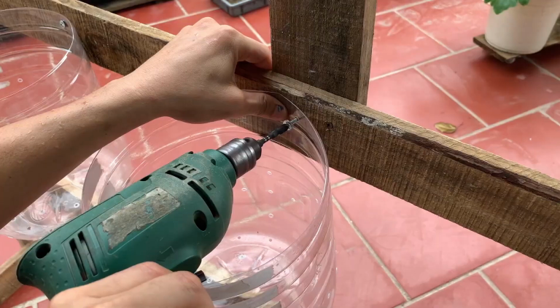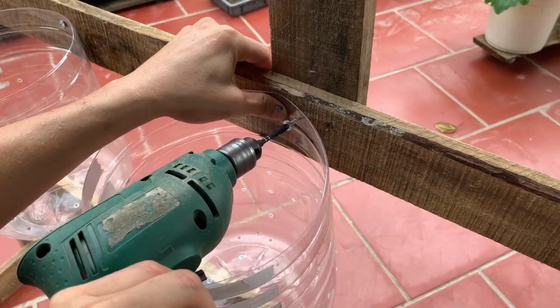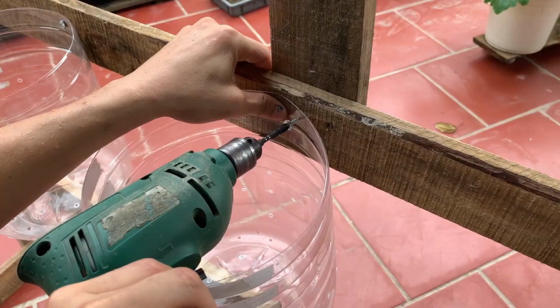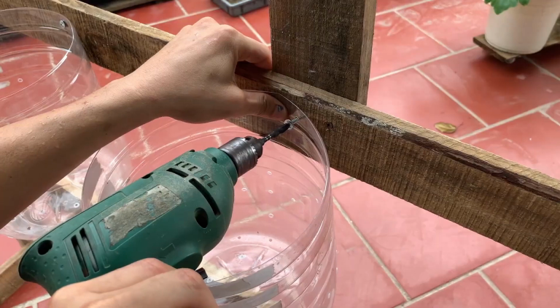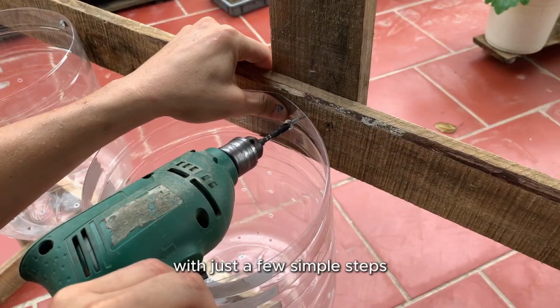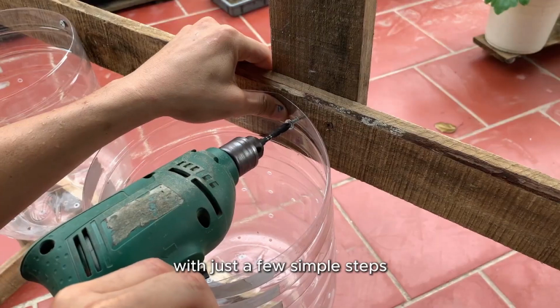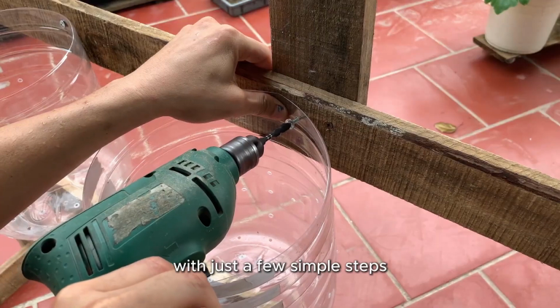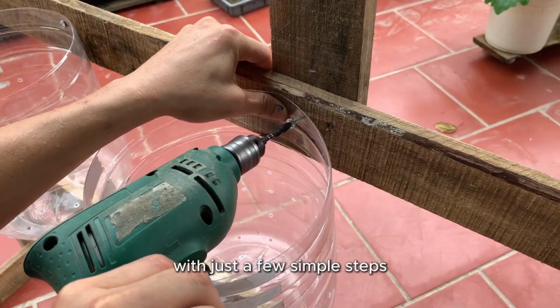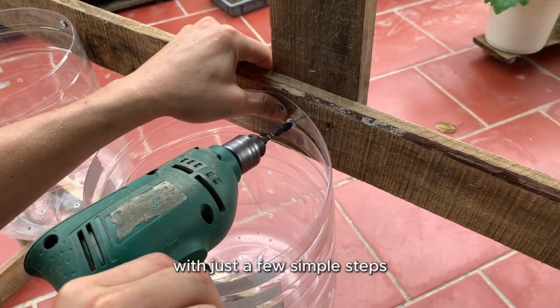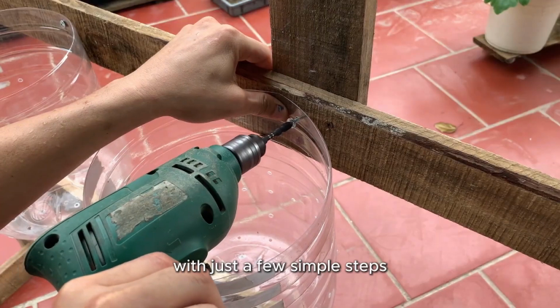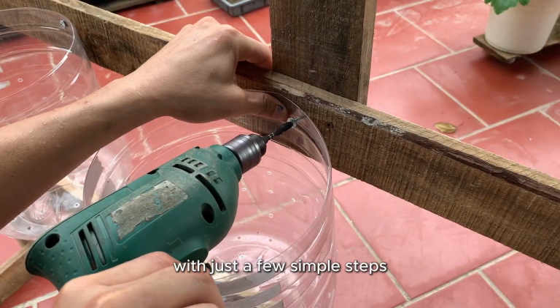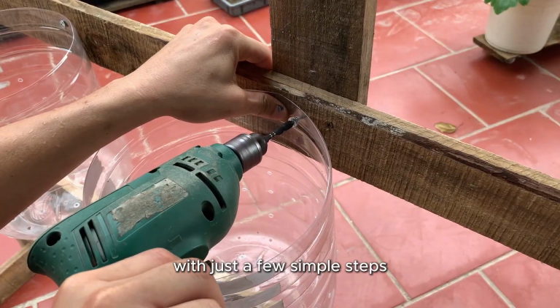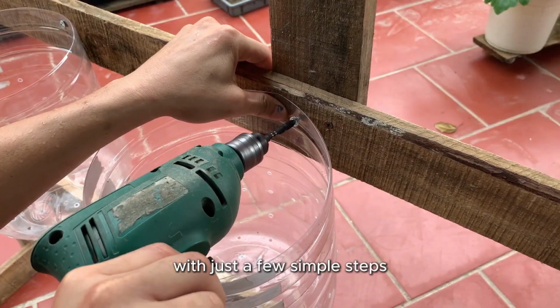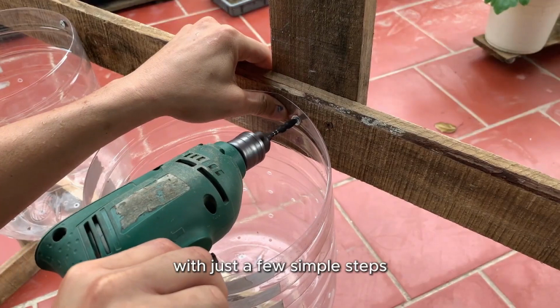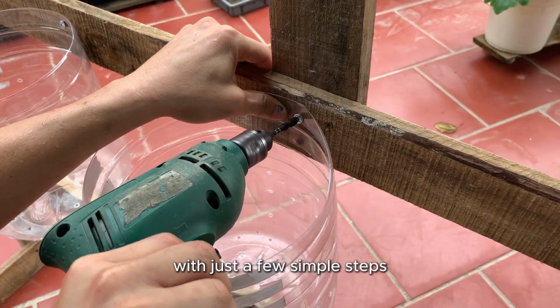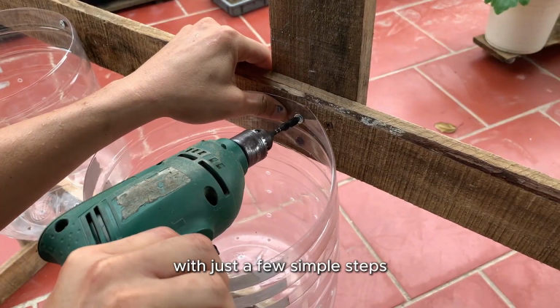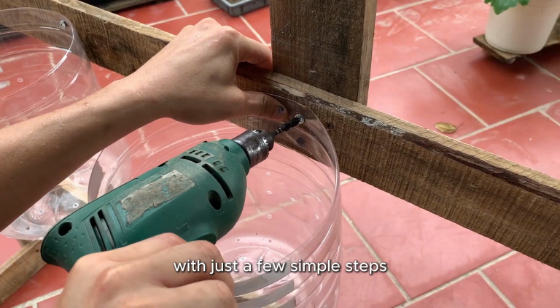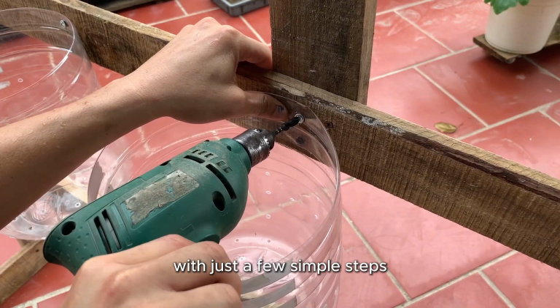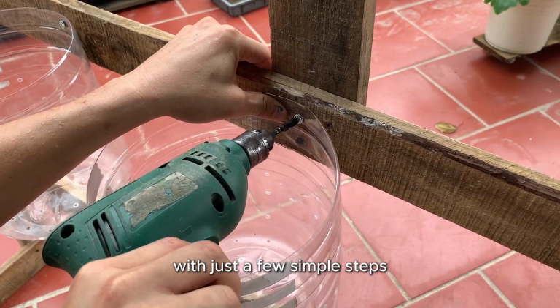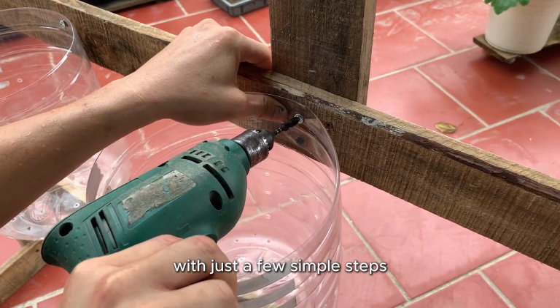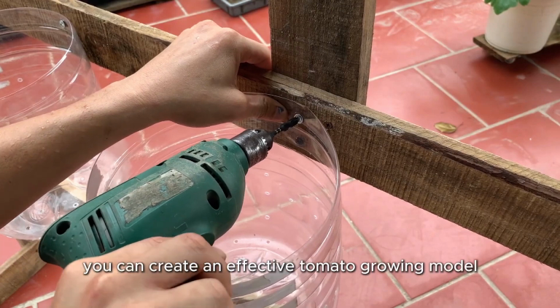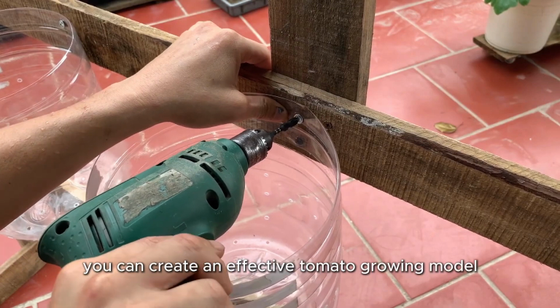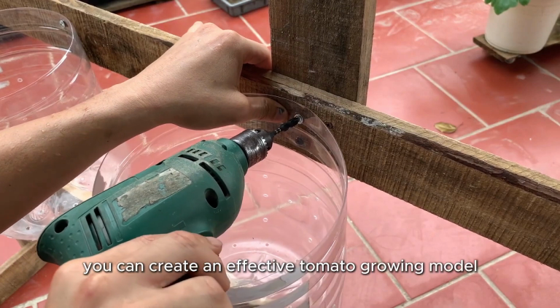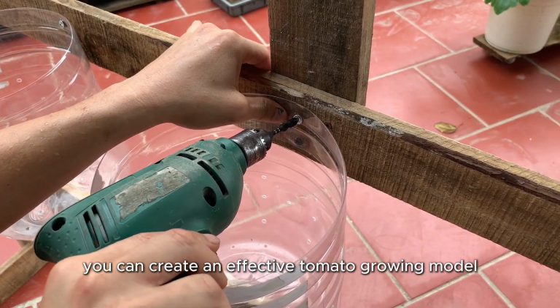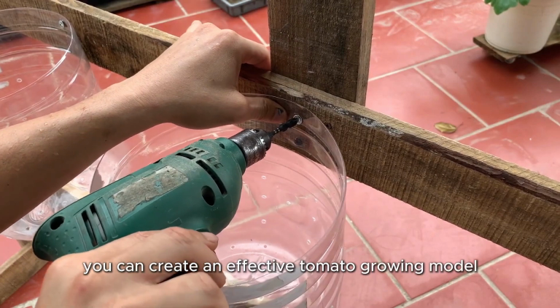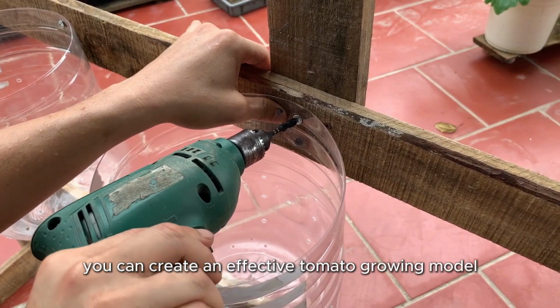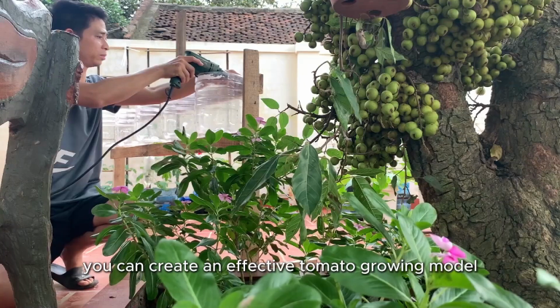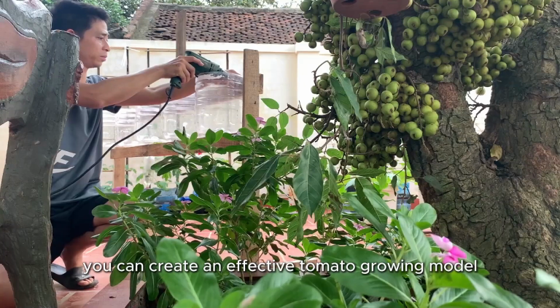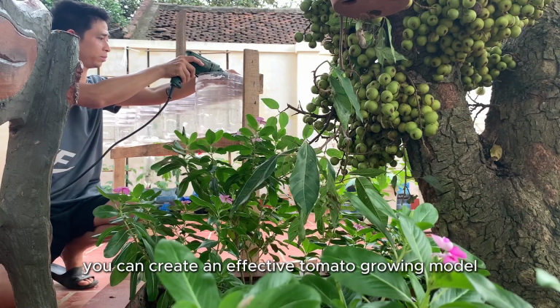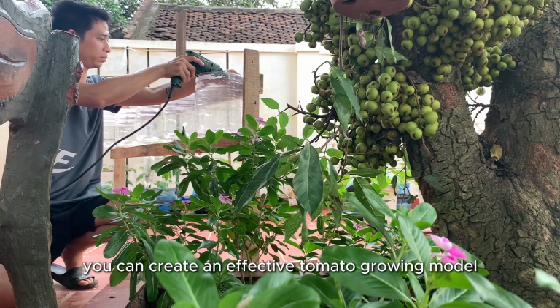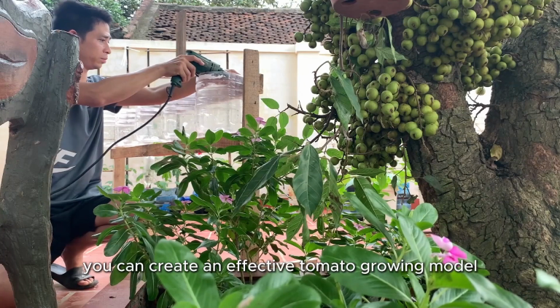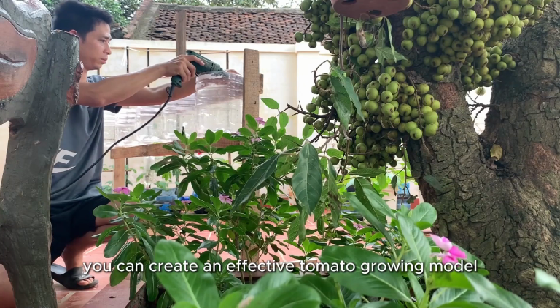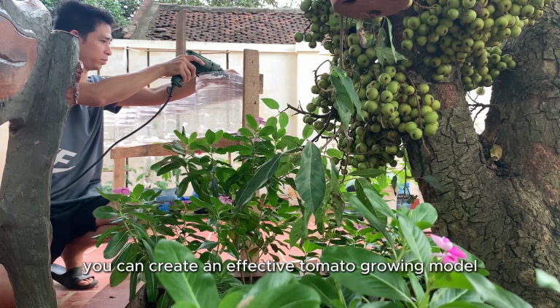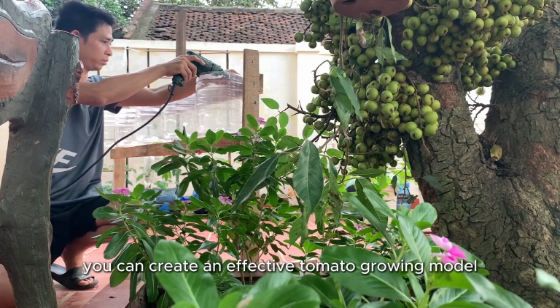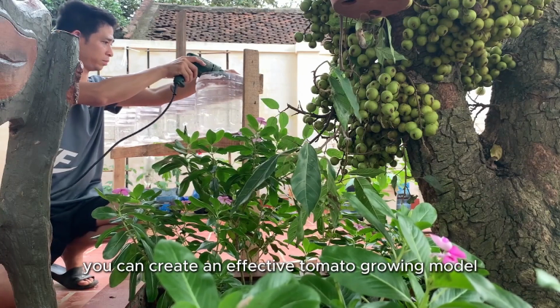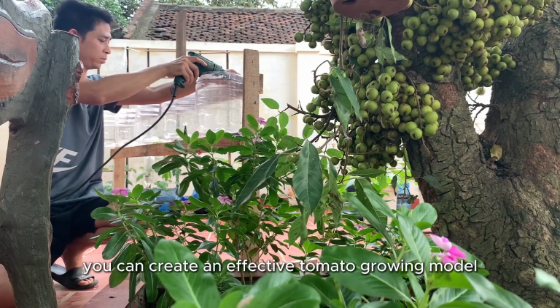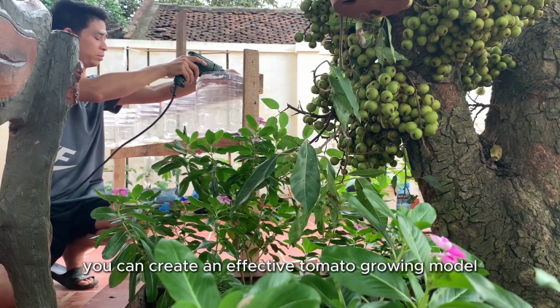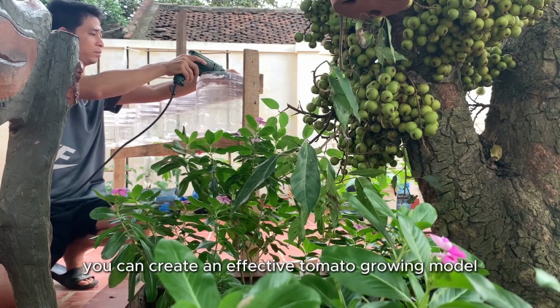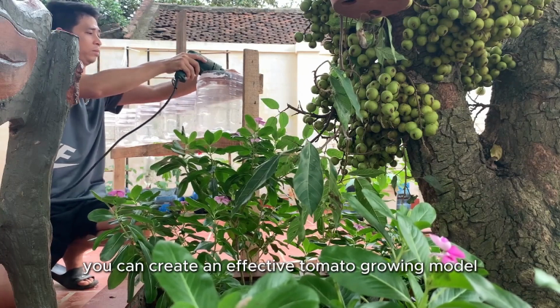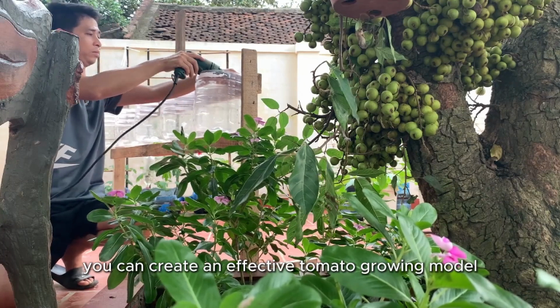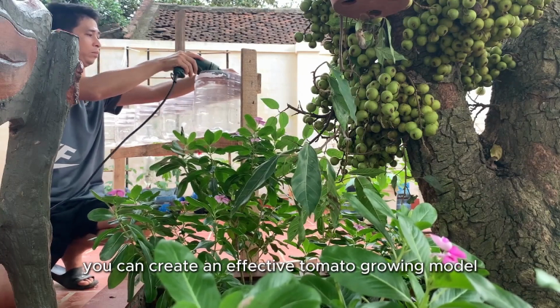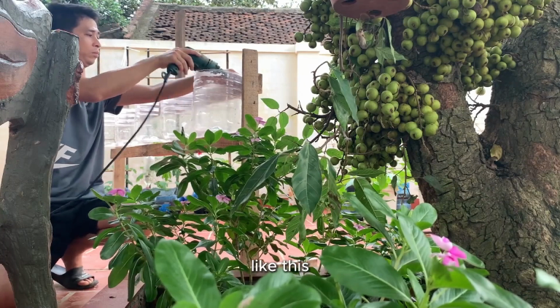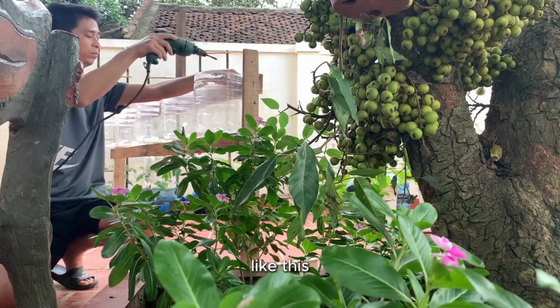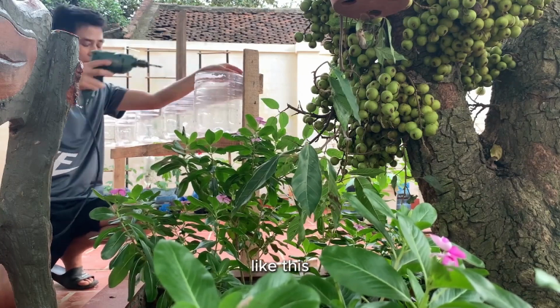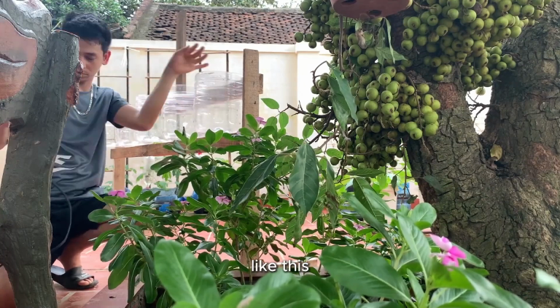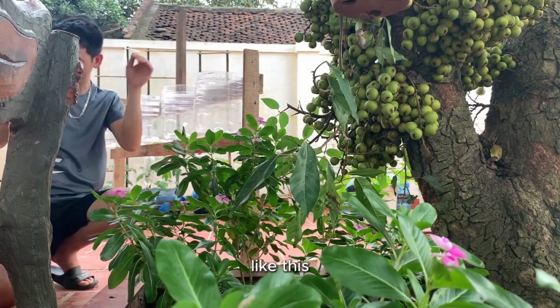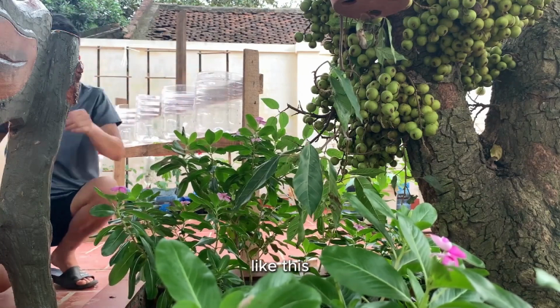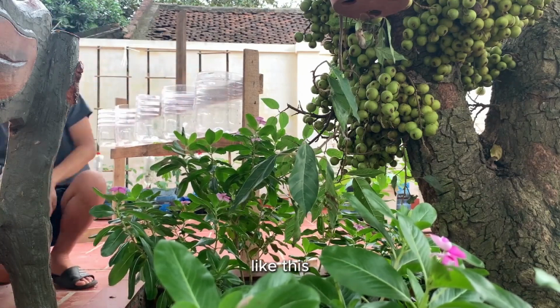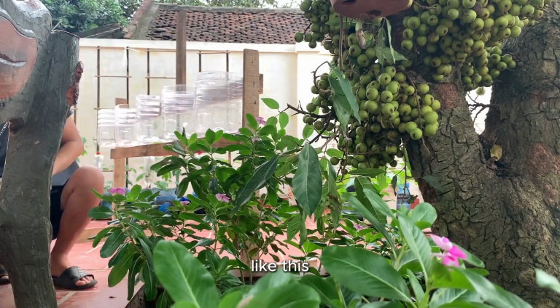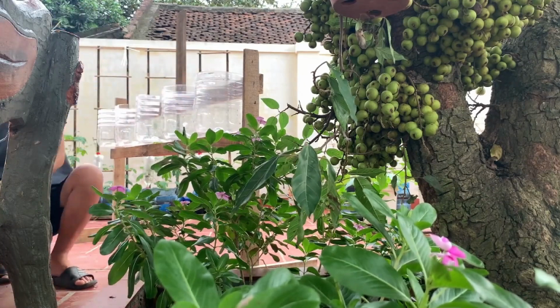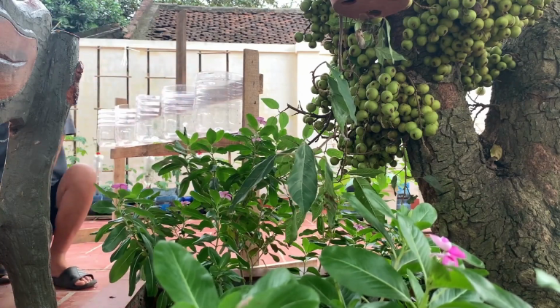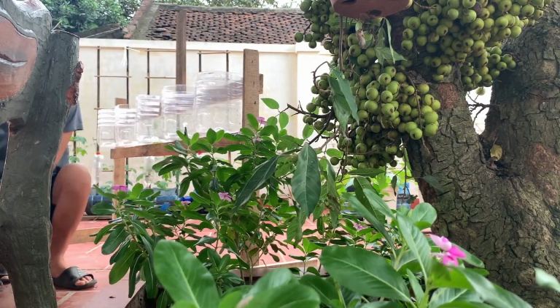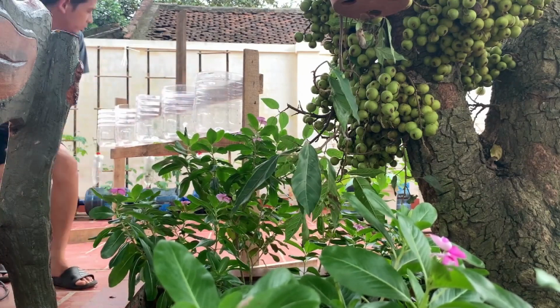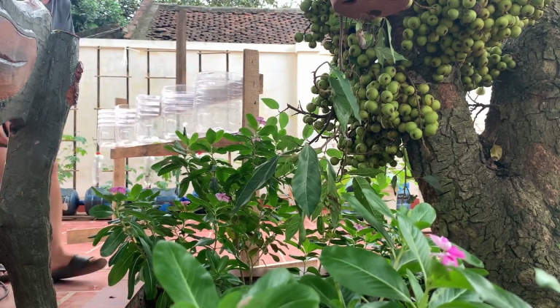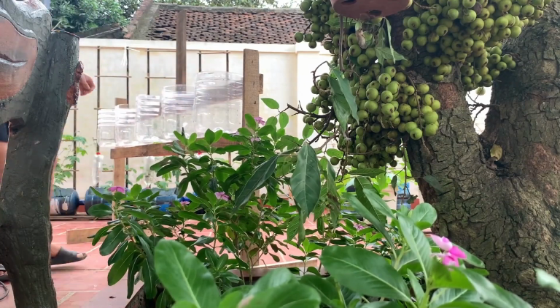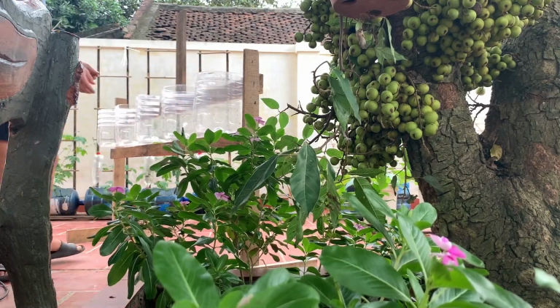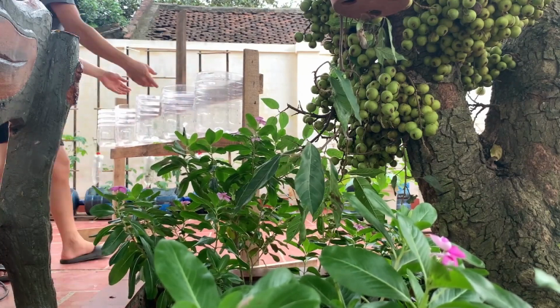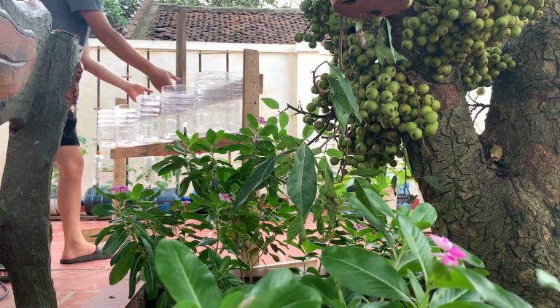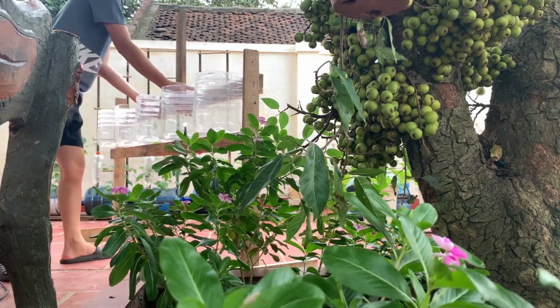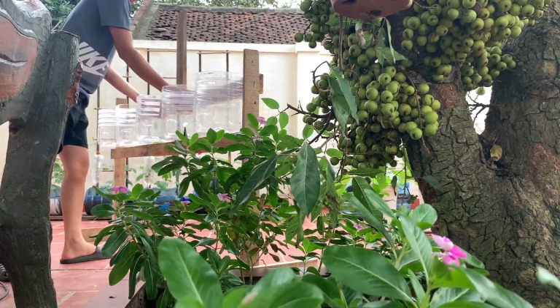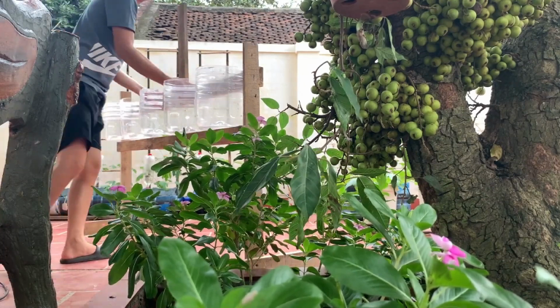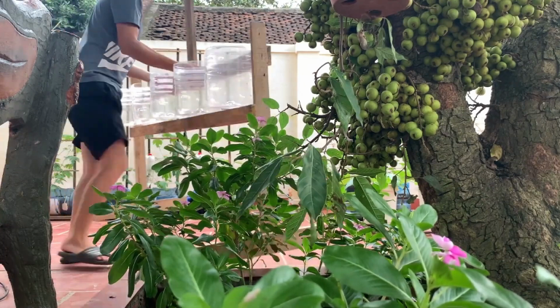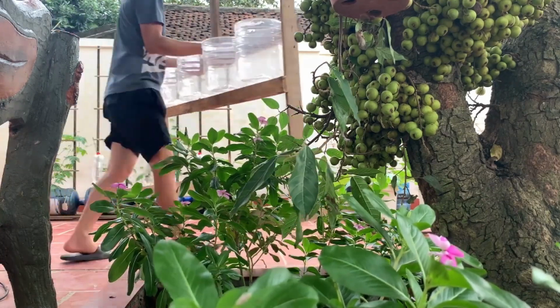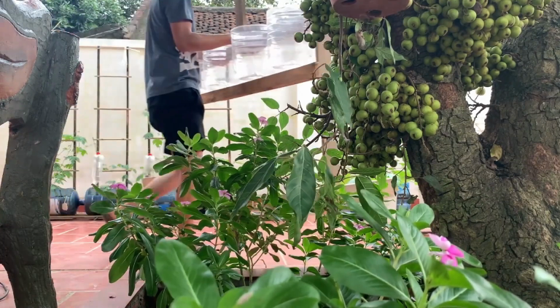With just a few simple steps, you can create an effective tomato growing model like this.